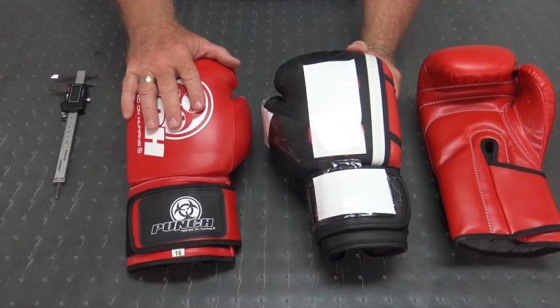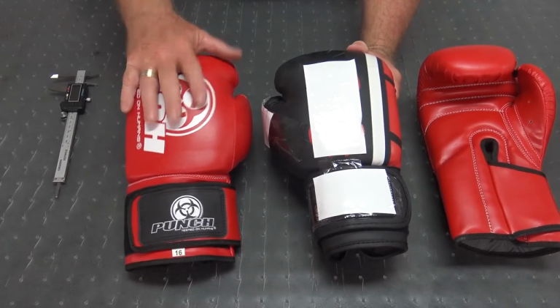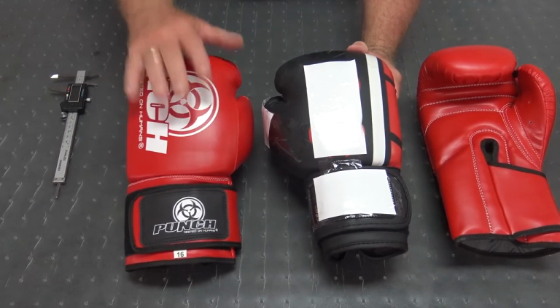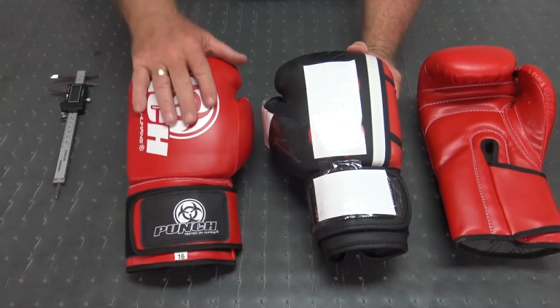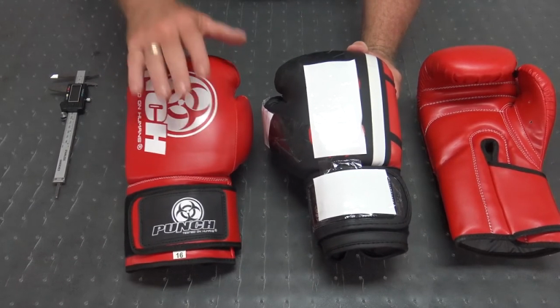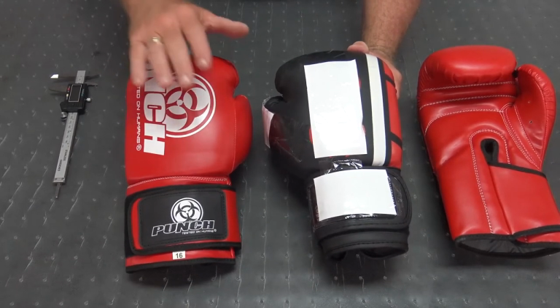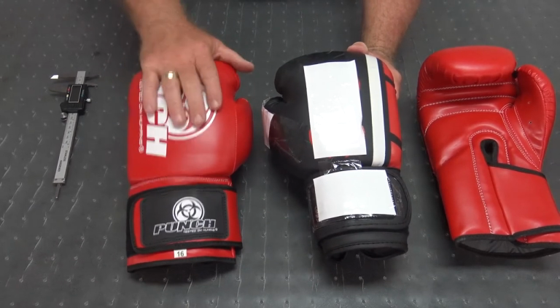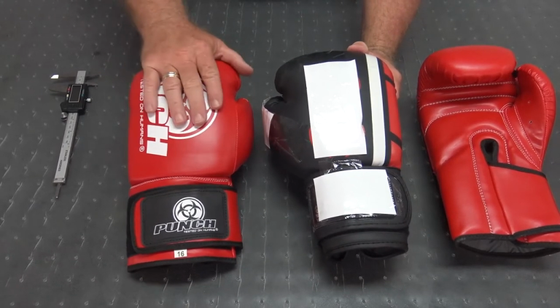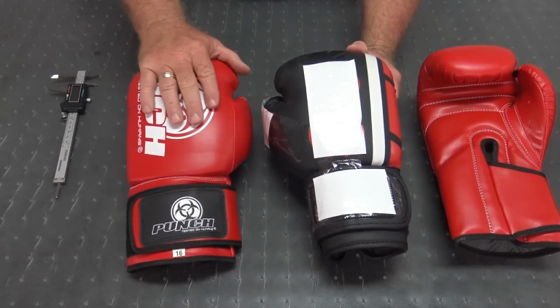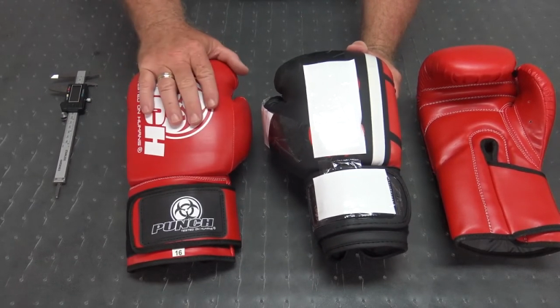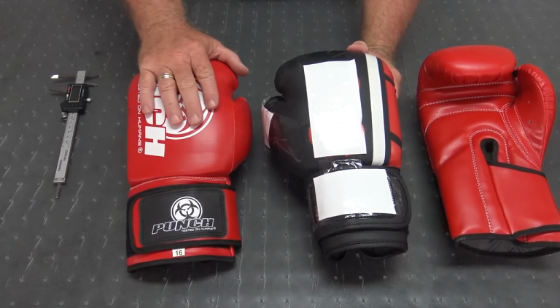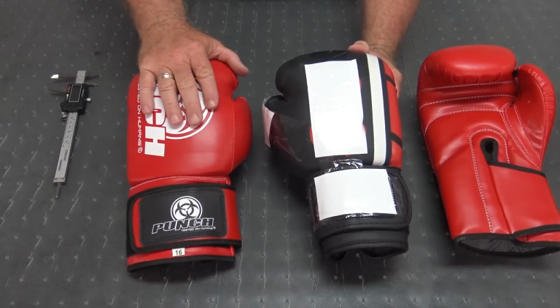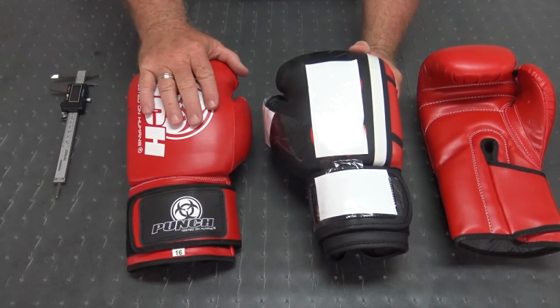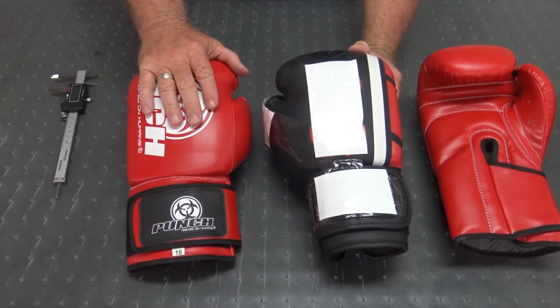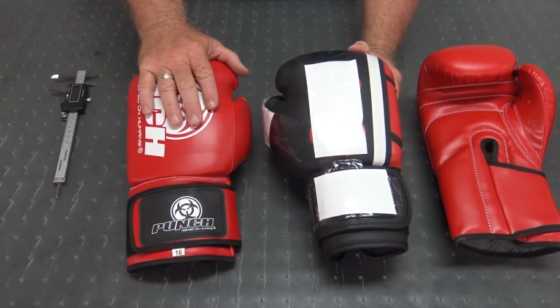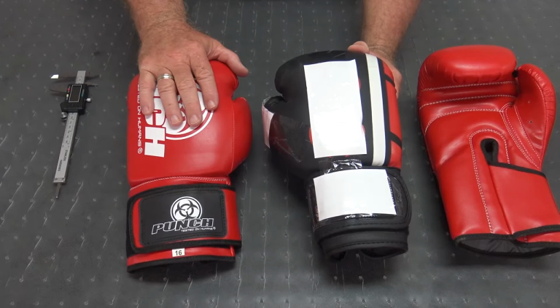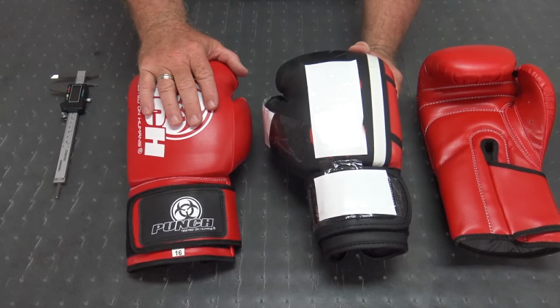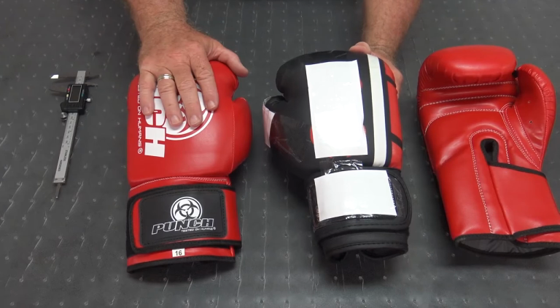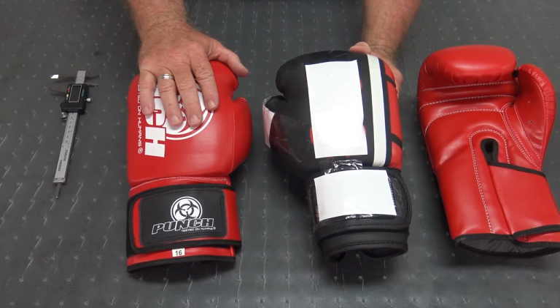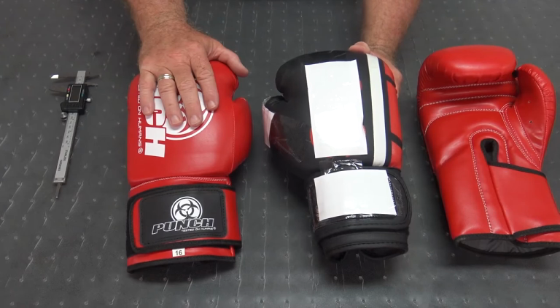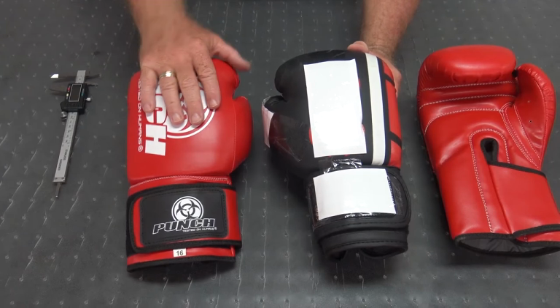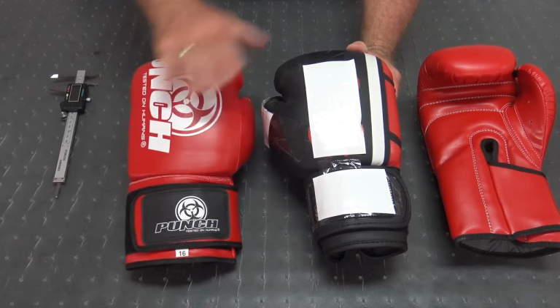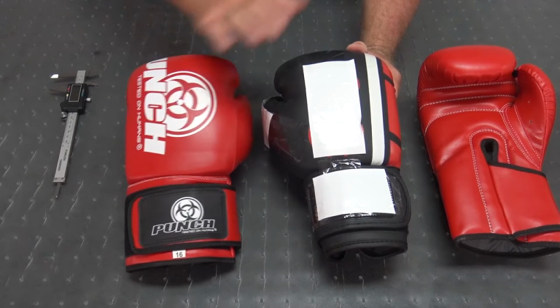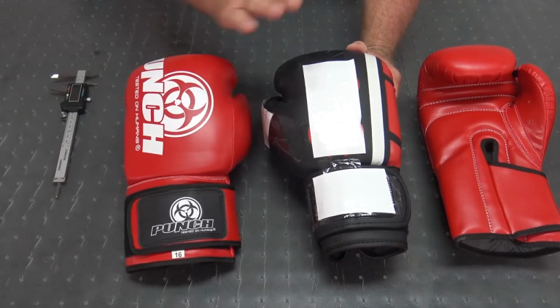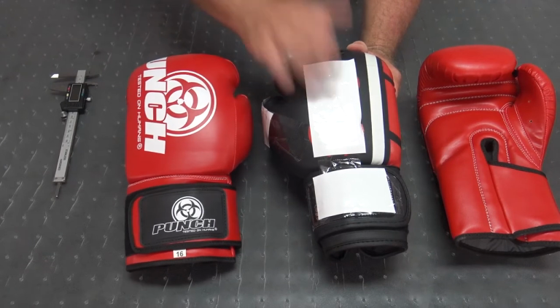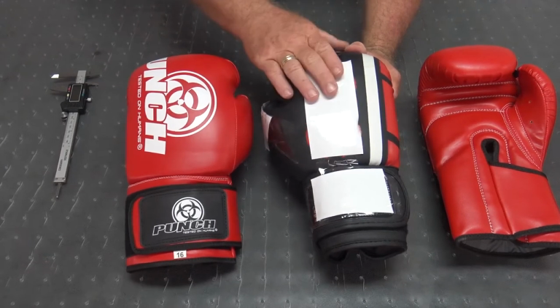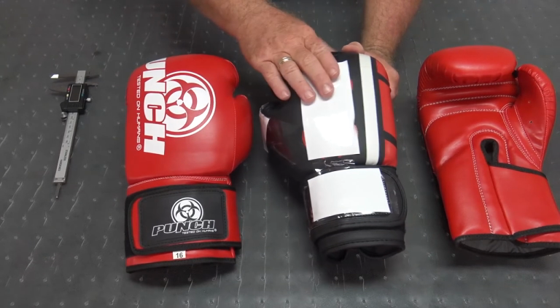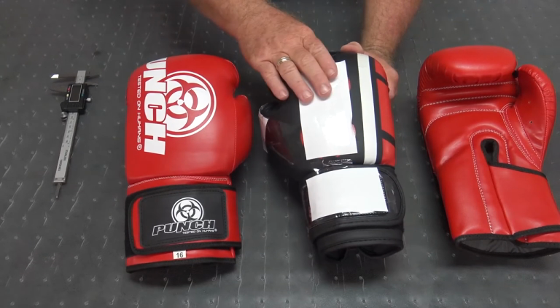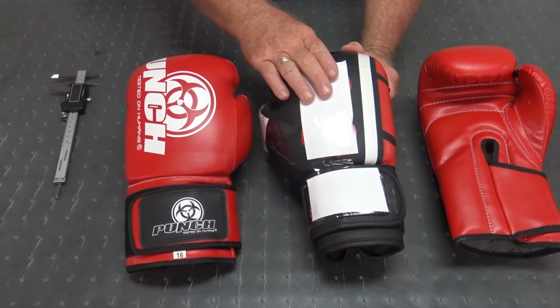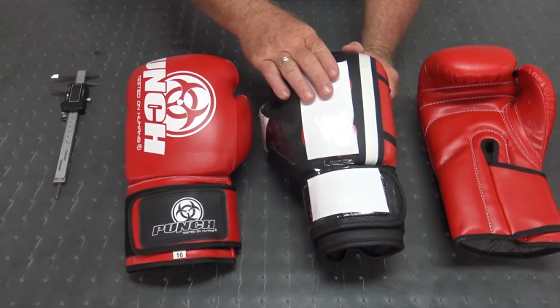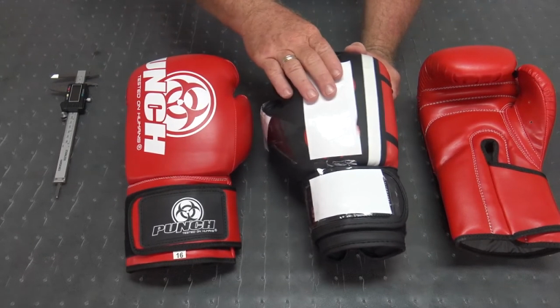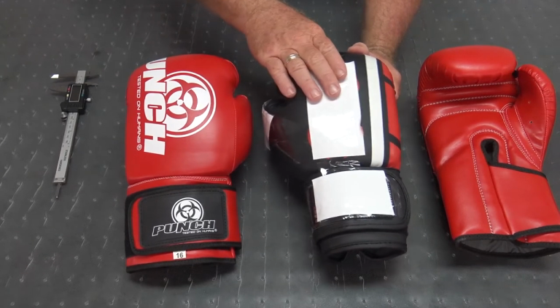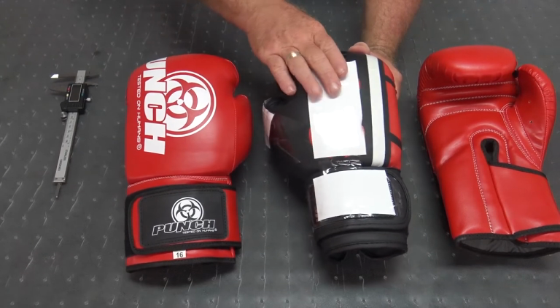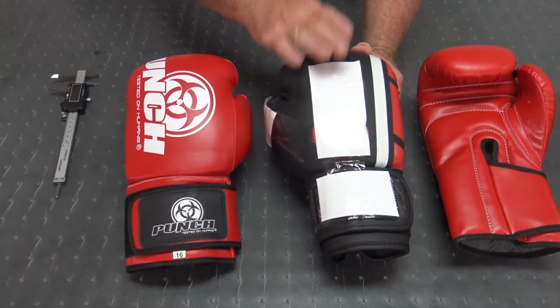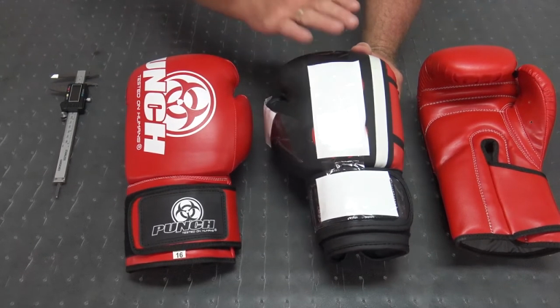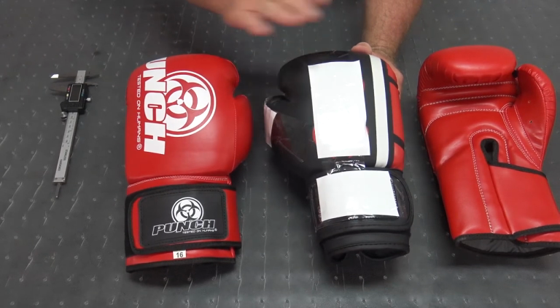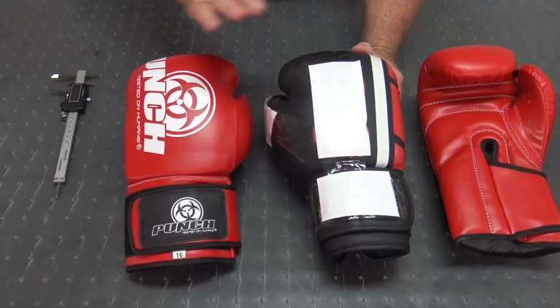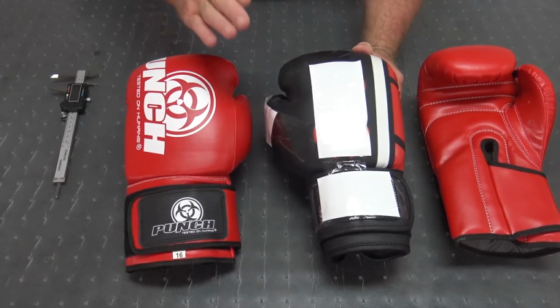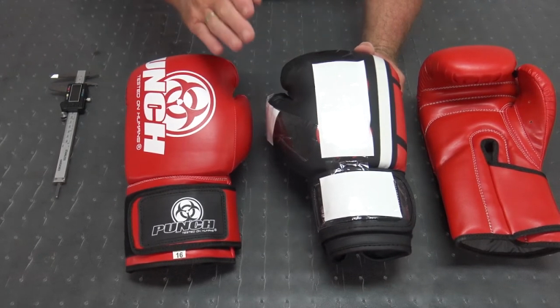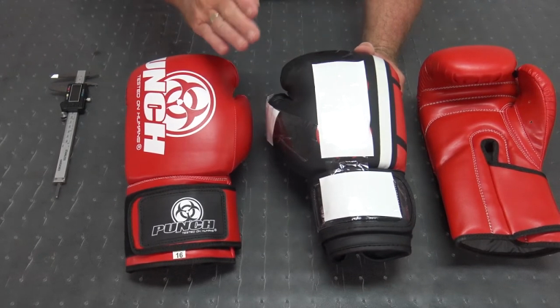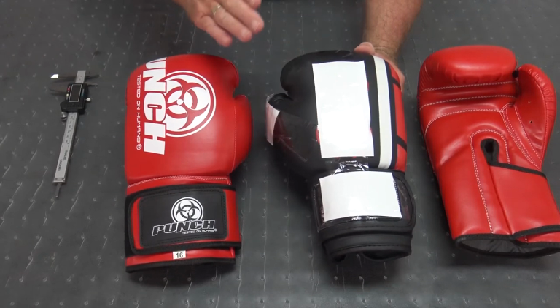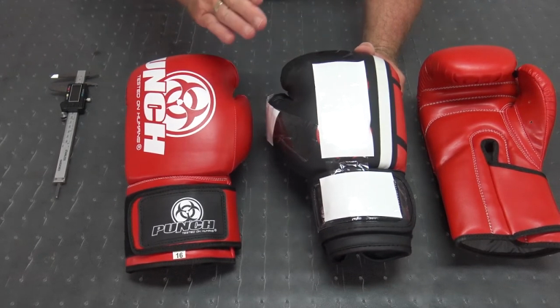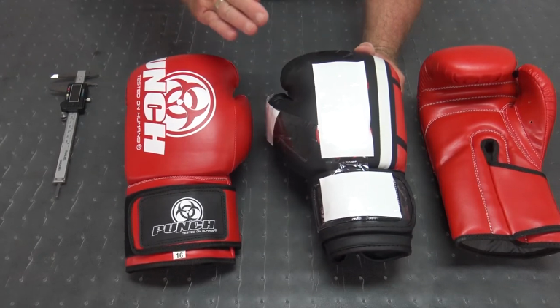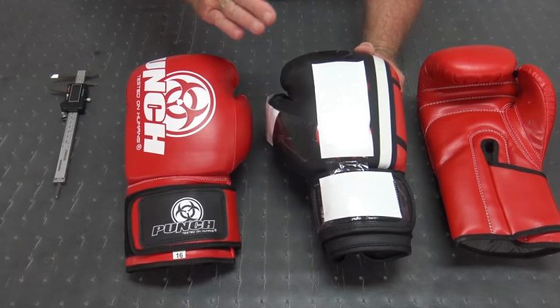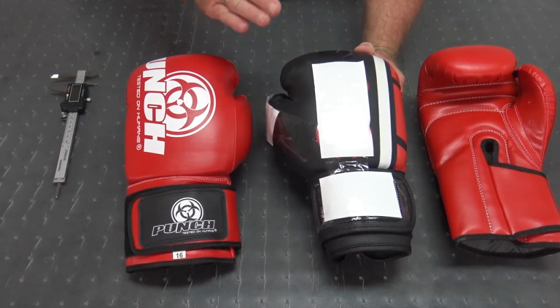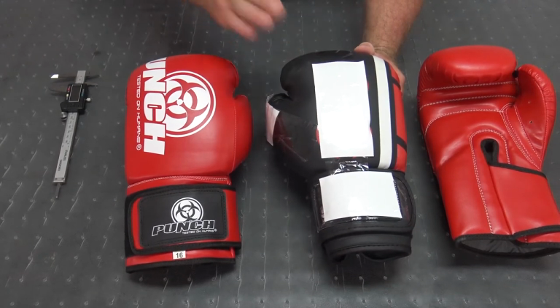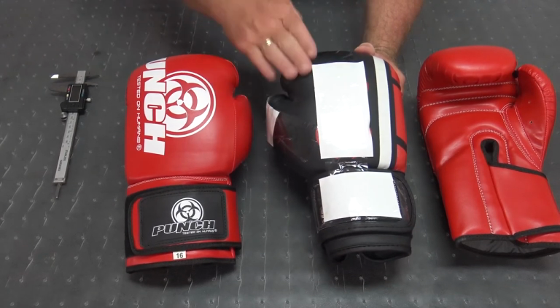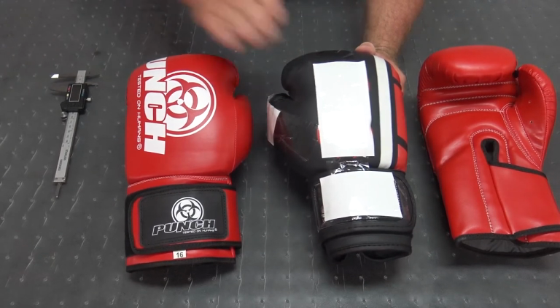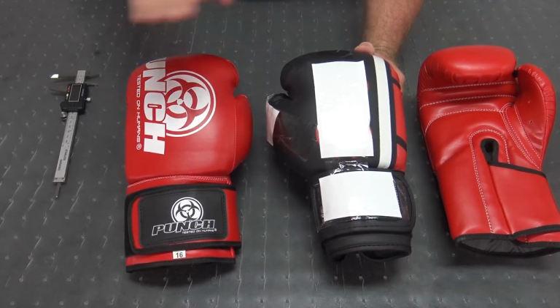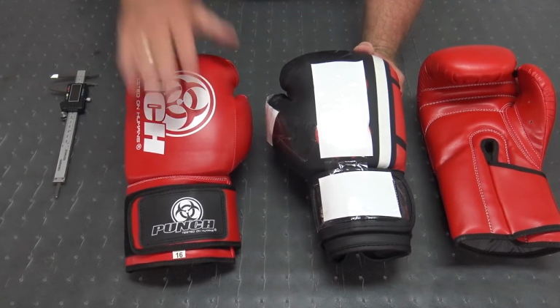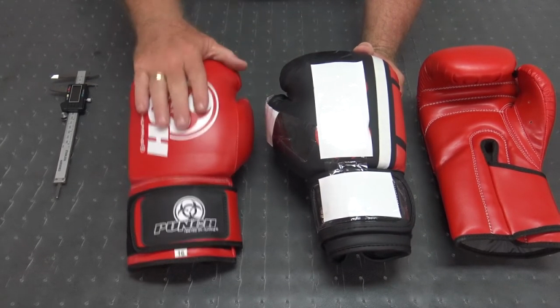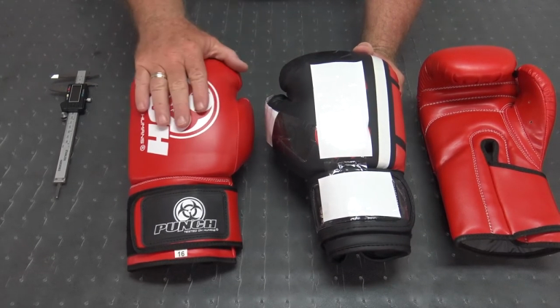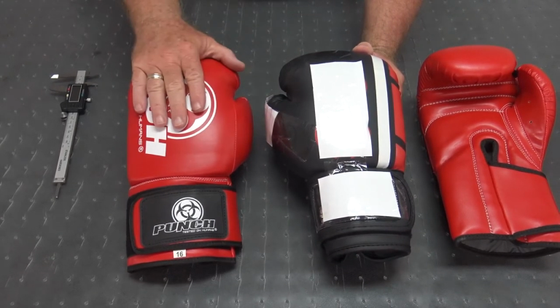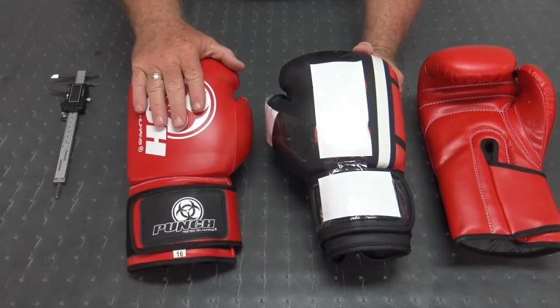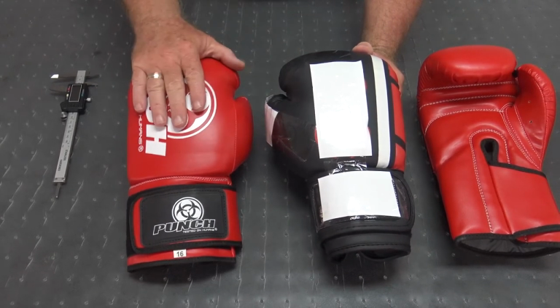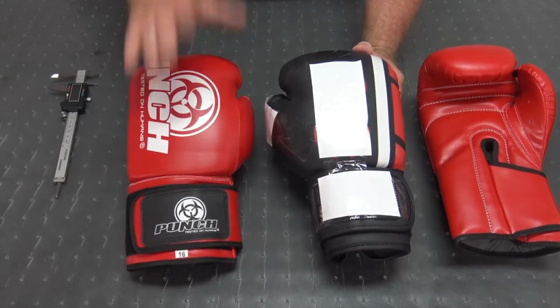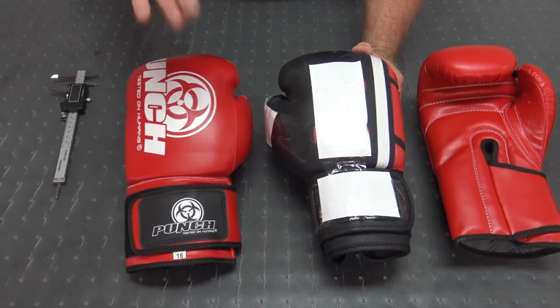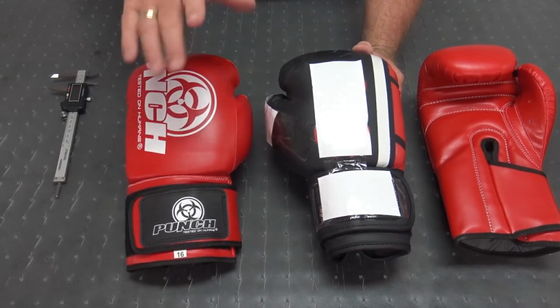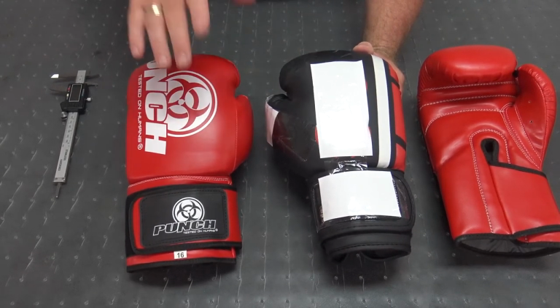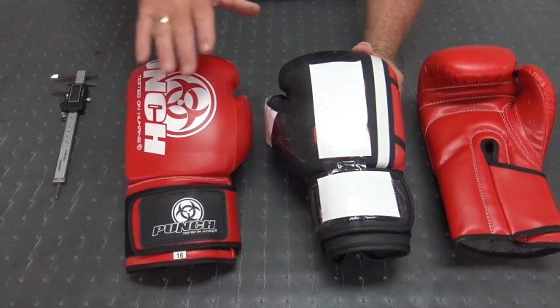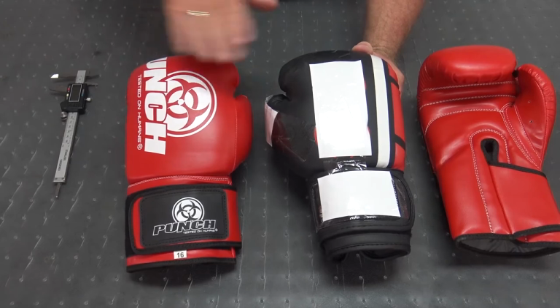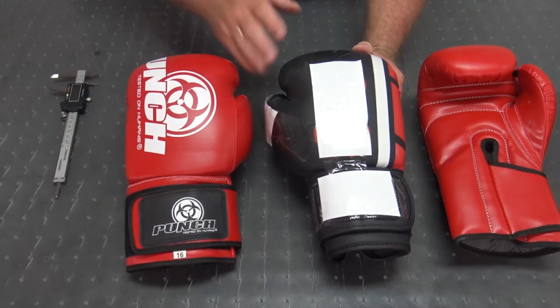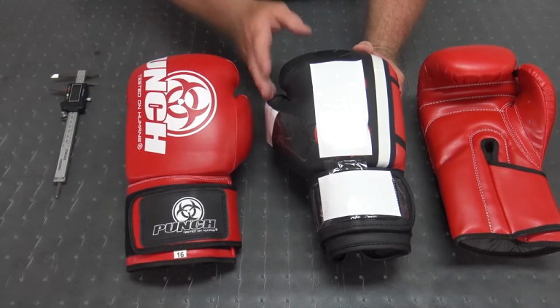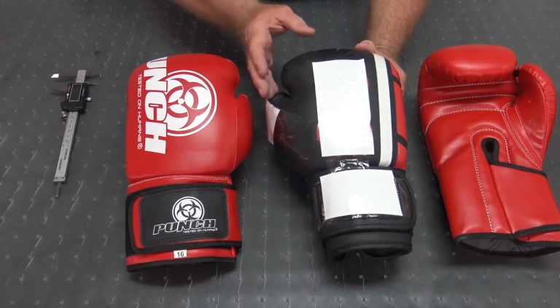It's sold in Australia, New Zealand, UK, and USA. This glove here is a poor imitation of this glove, and I'll show you why.